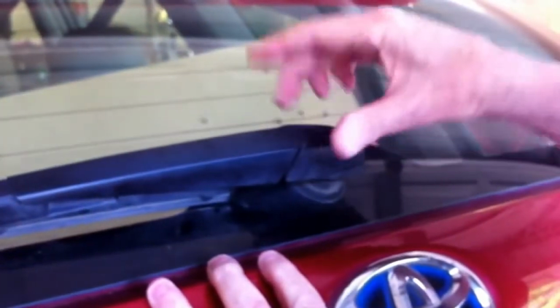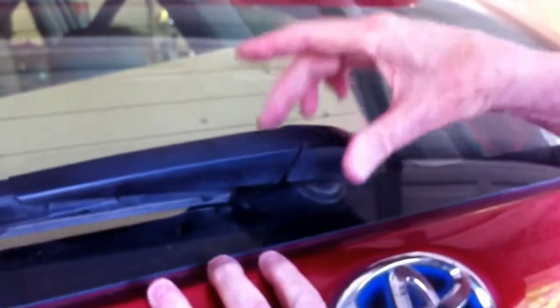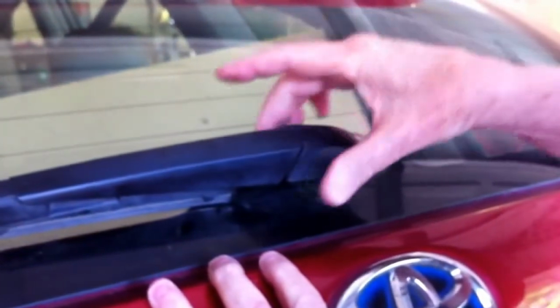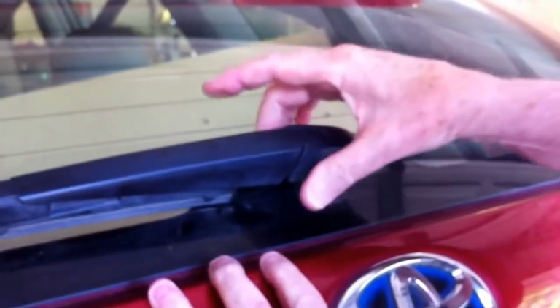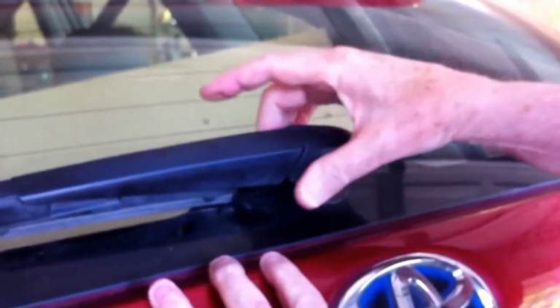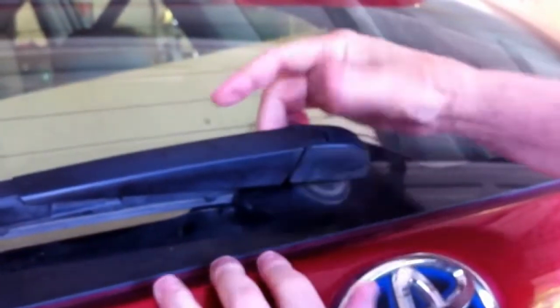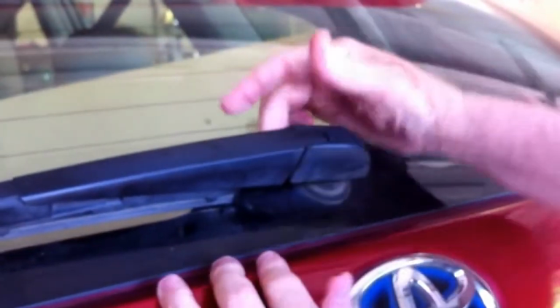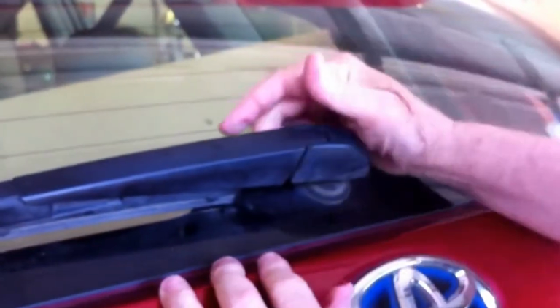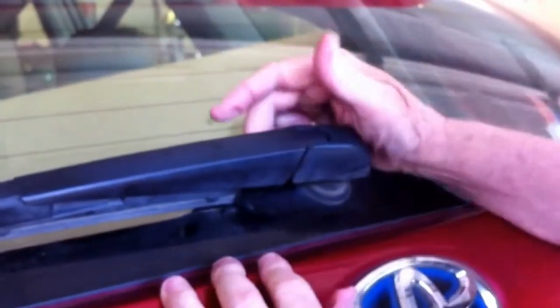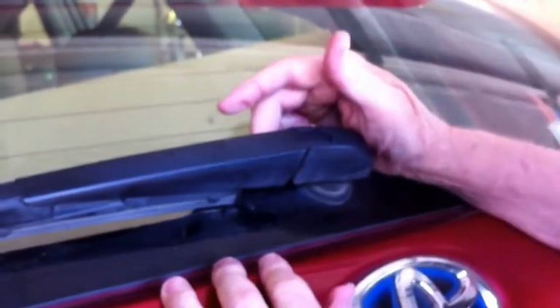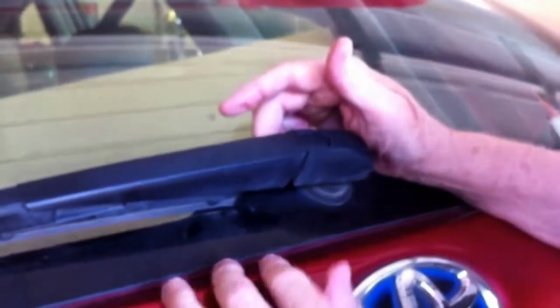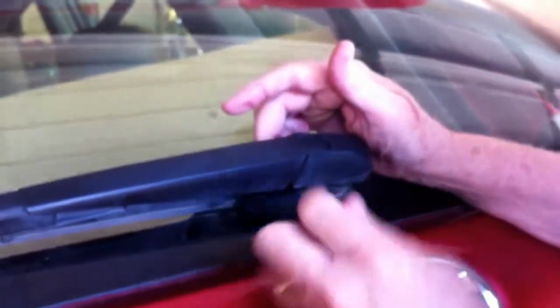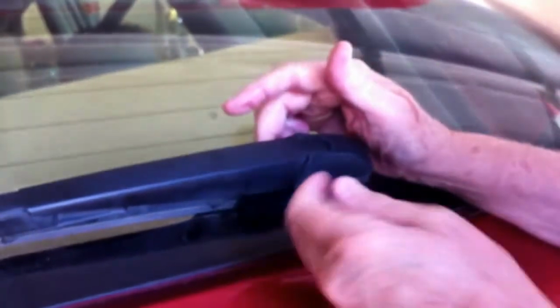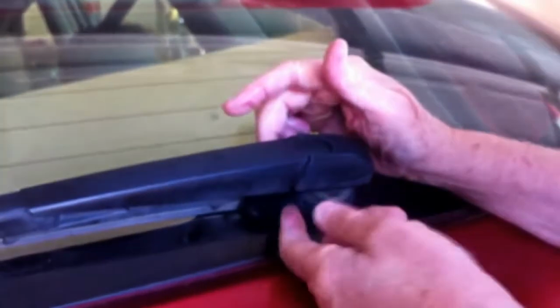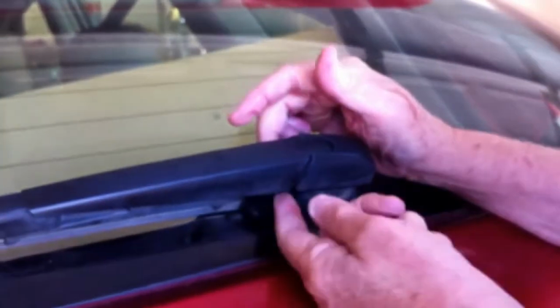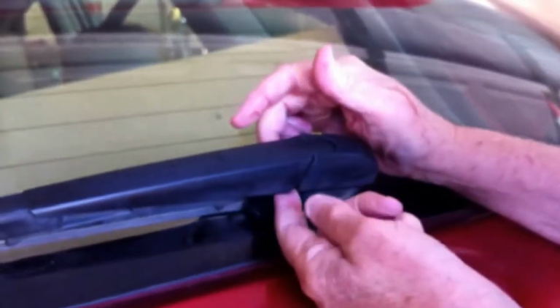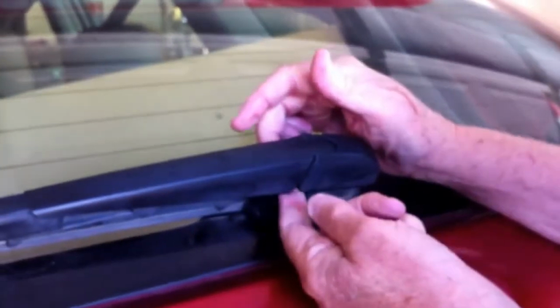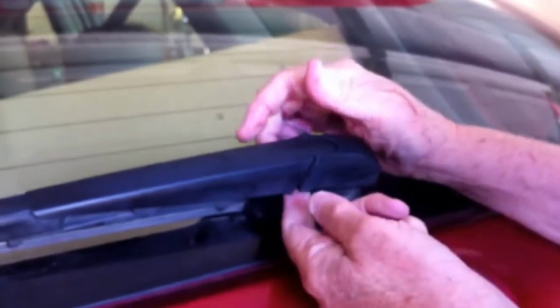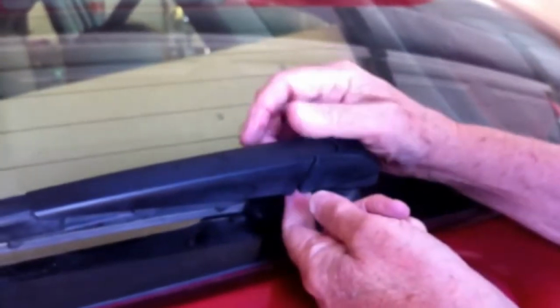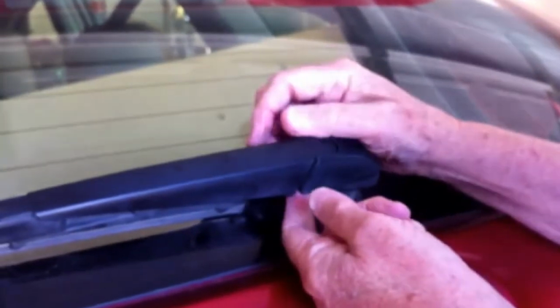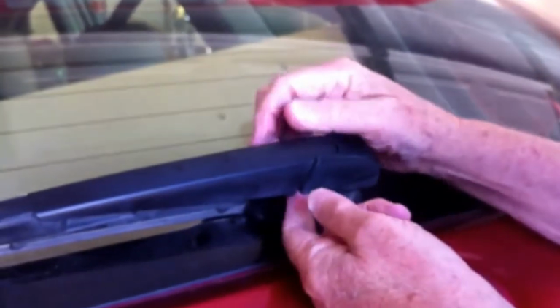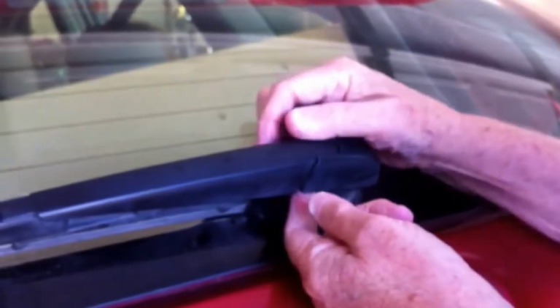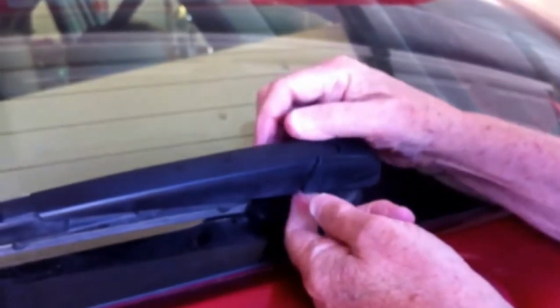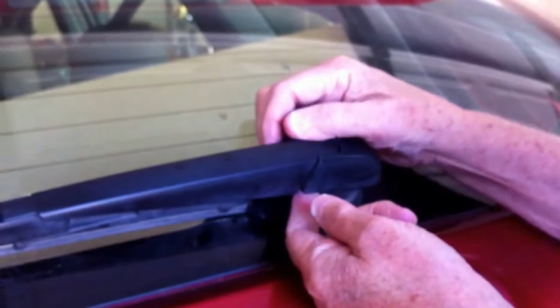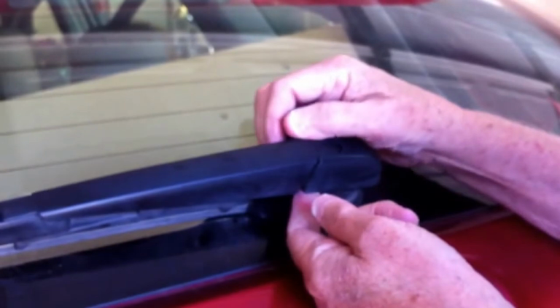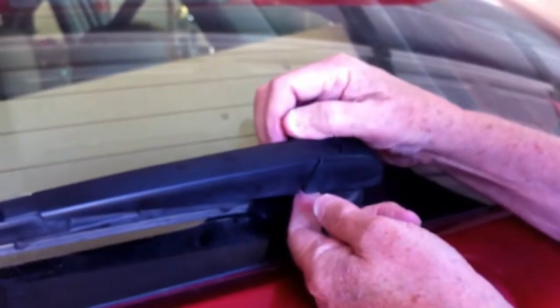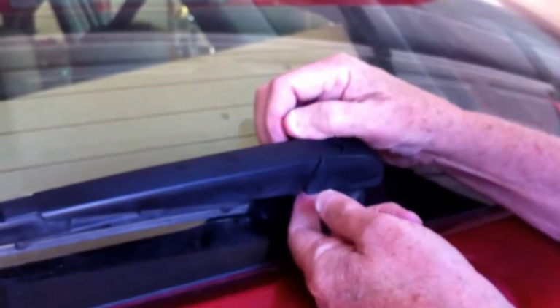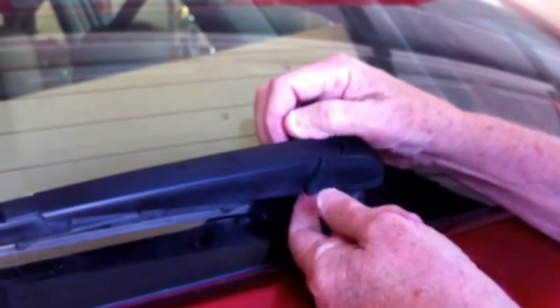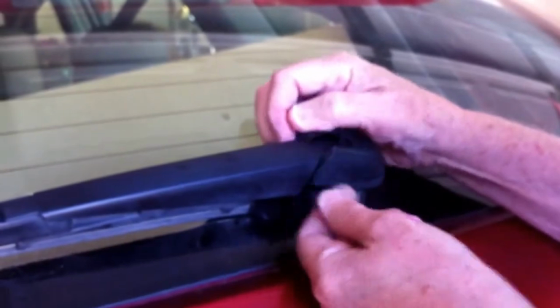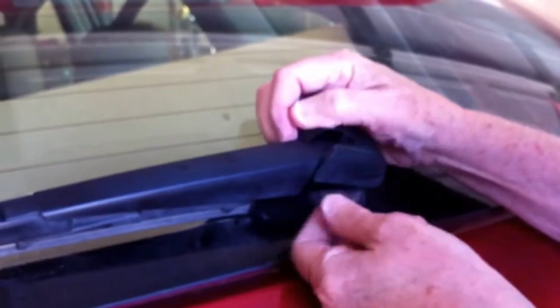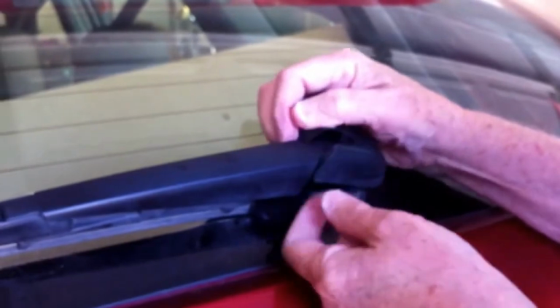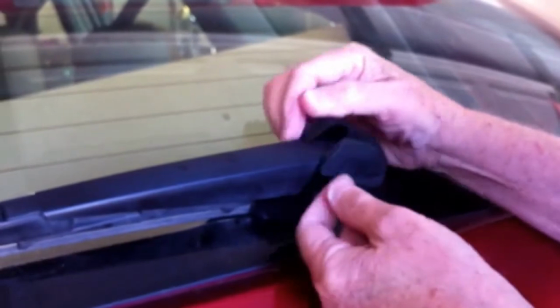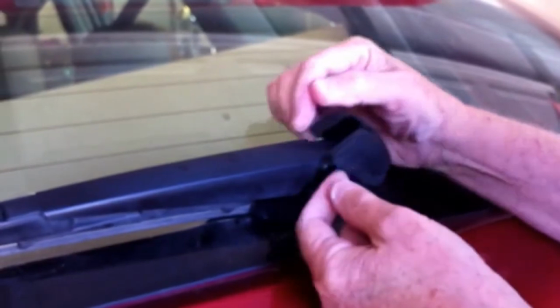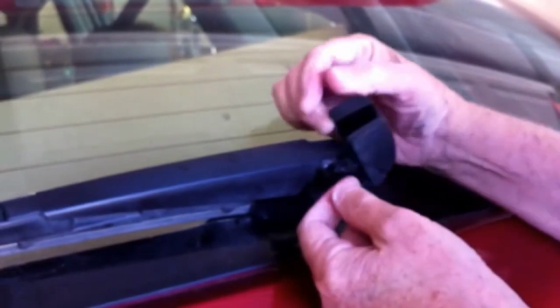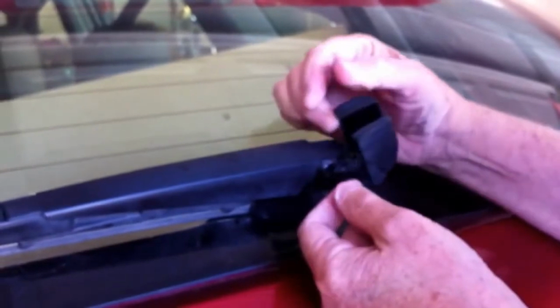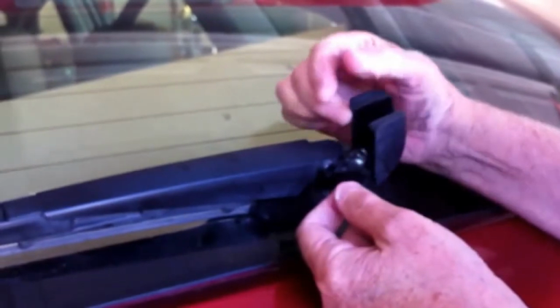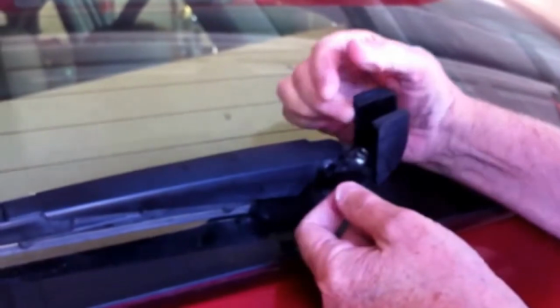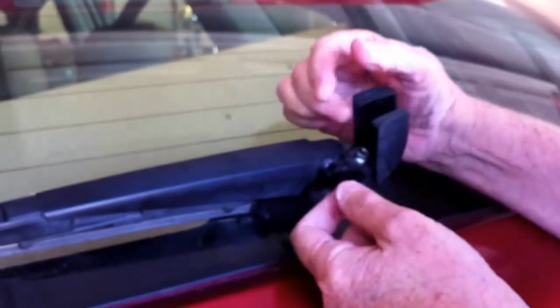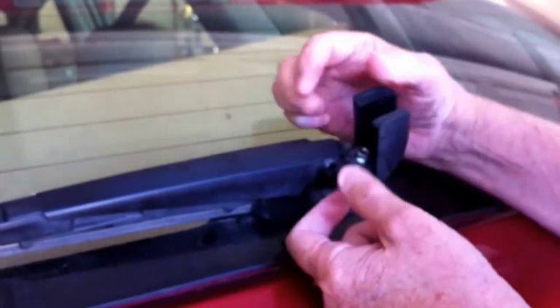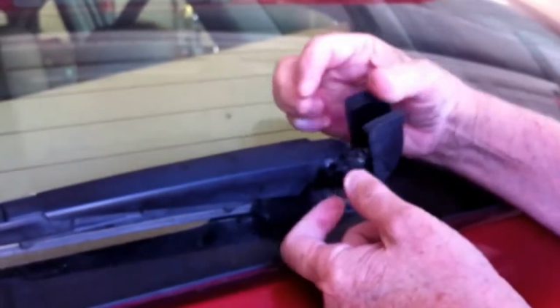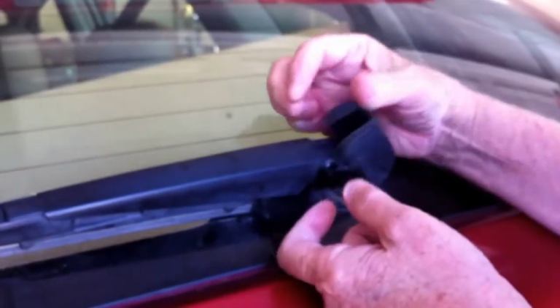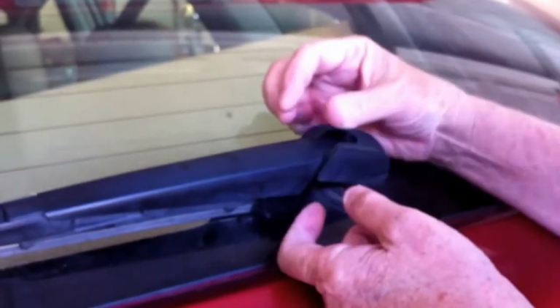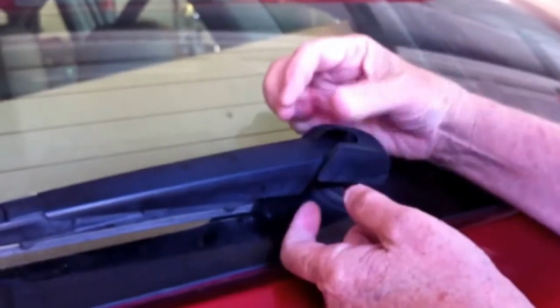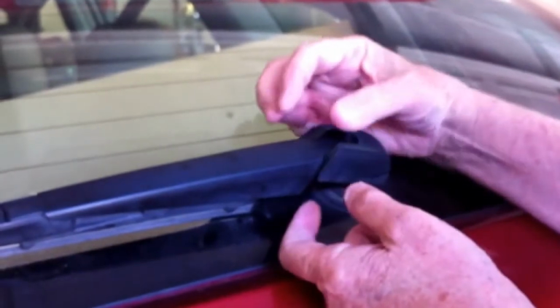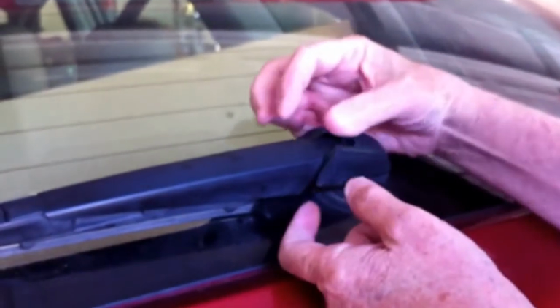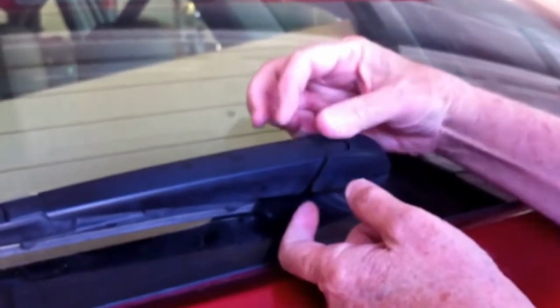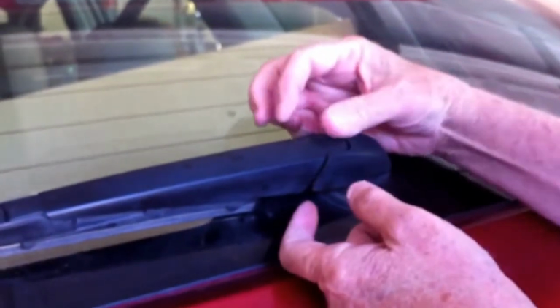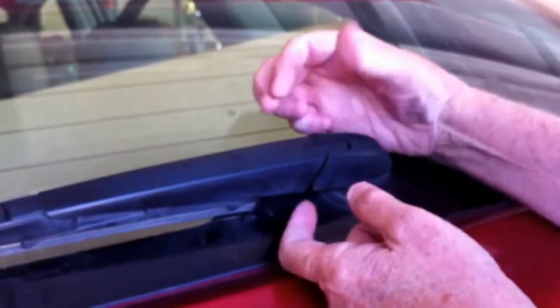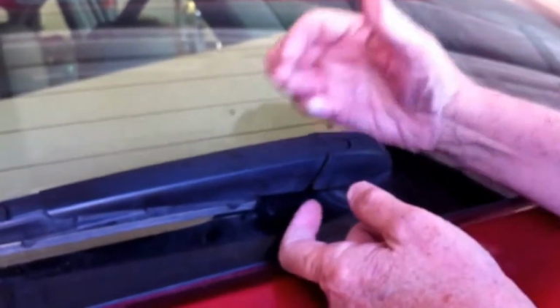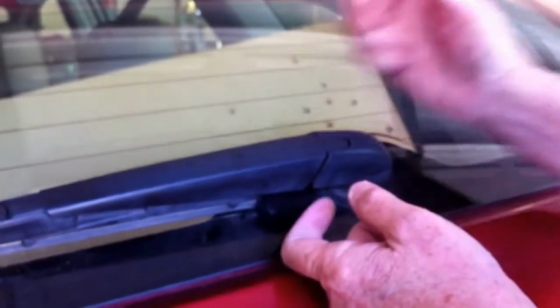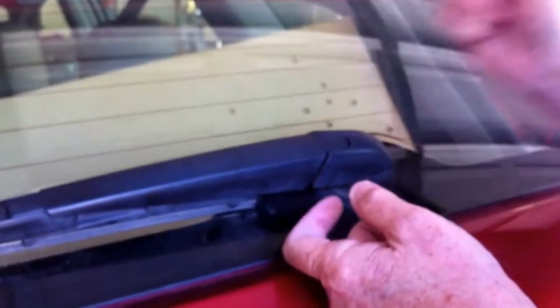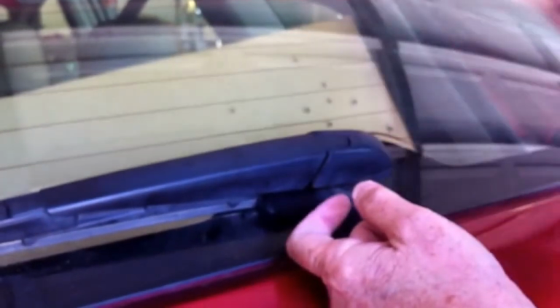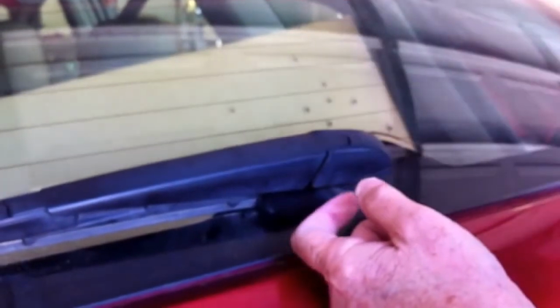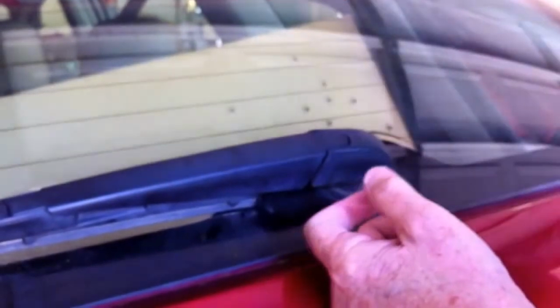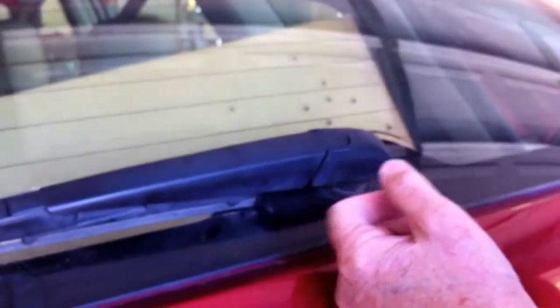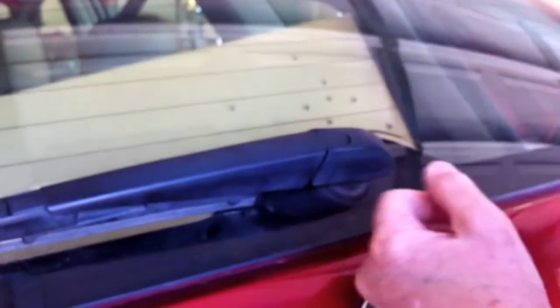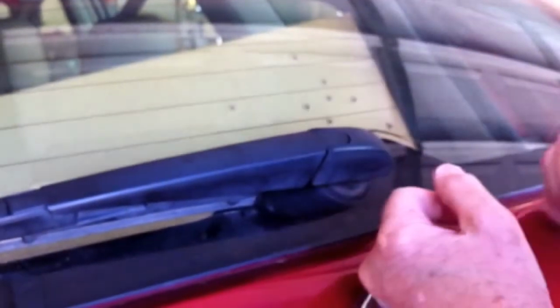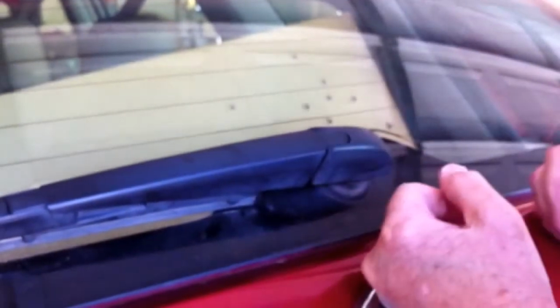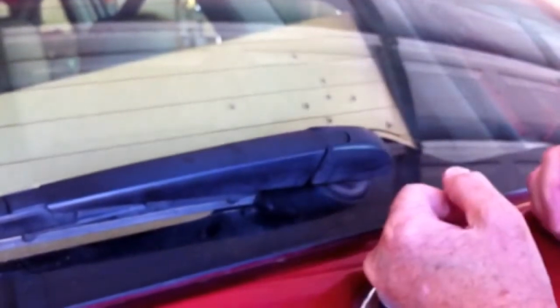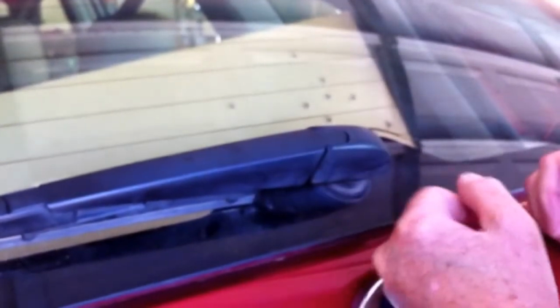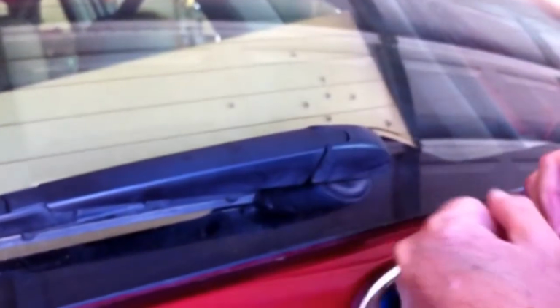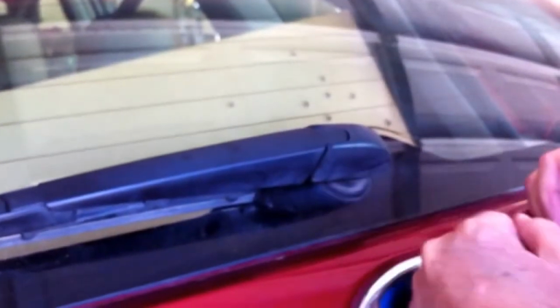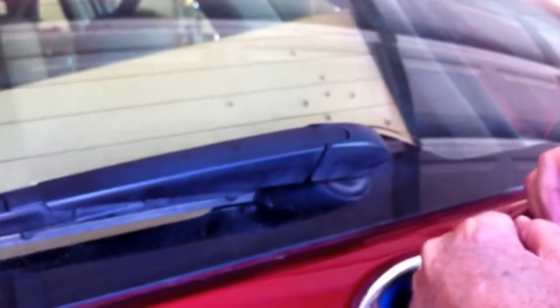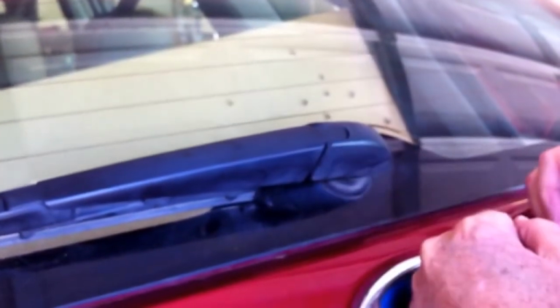If you don't unlatch this first and try to pull the blade up, you'll break it. So unlatch this first. Hope that helps.